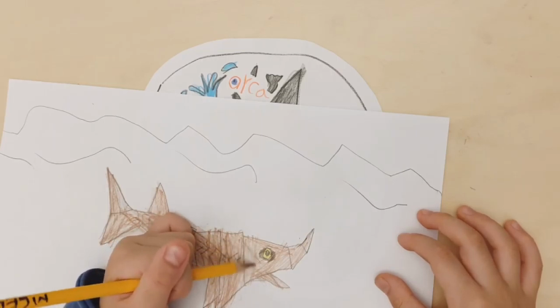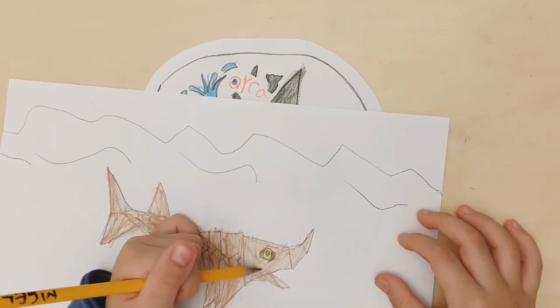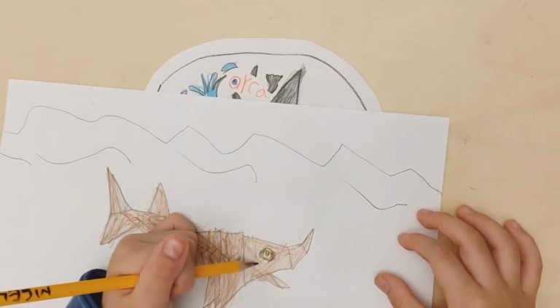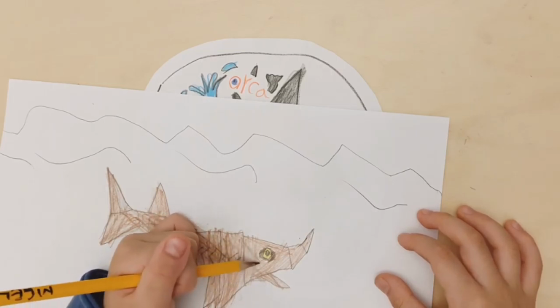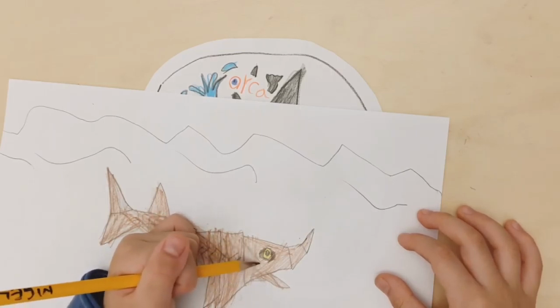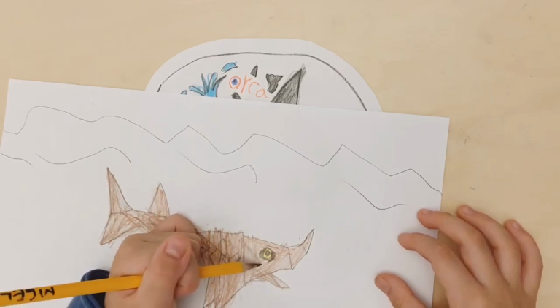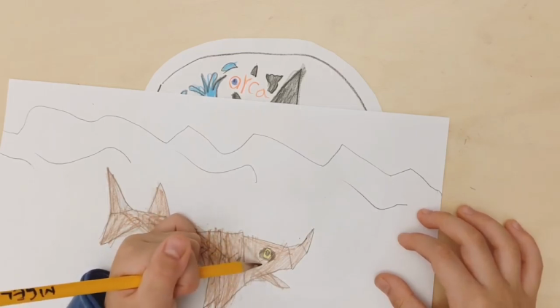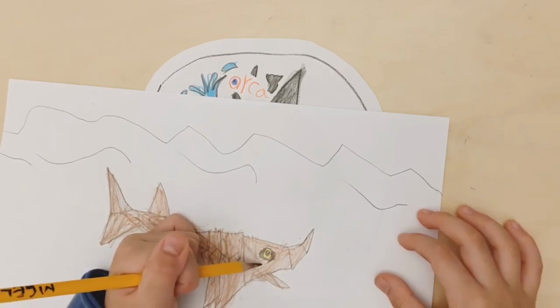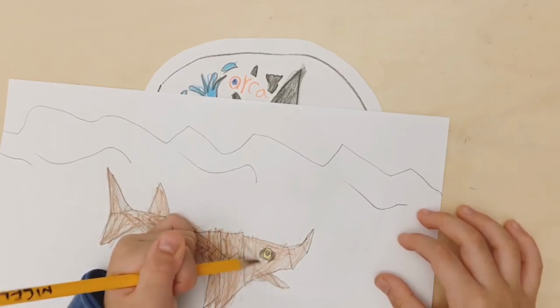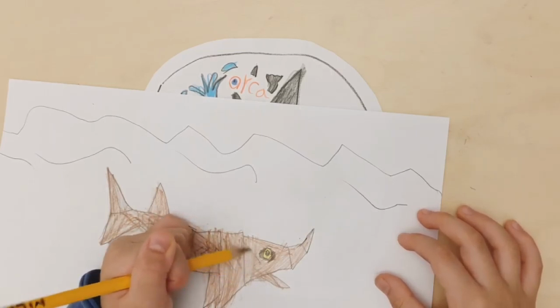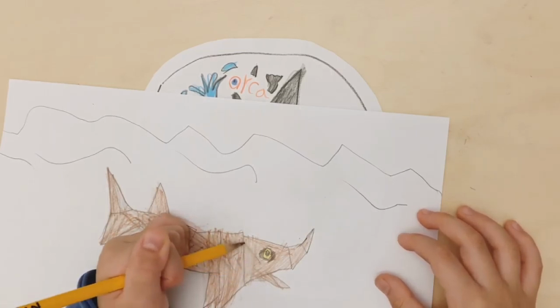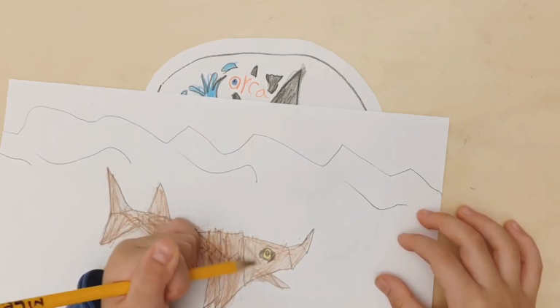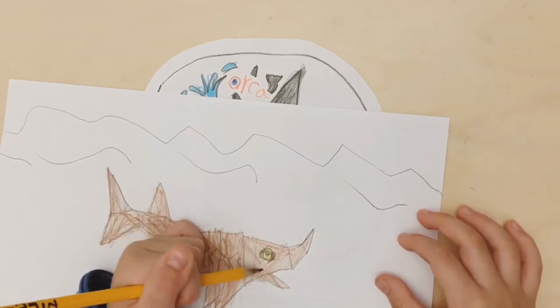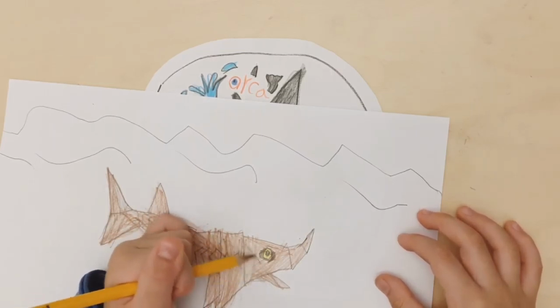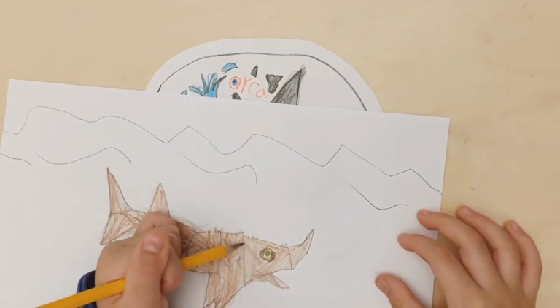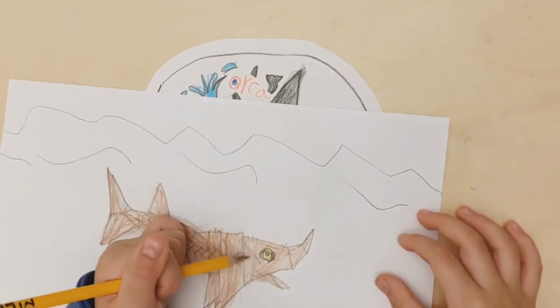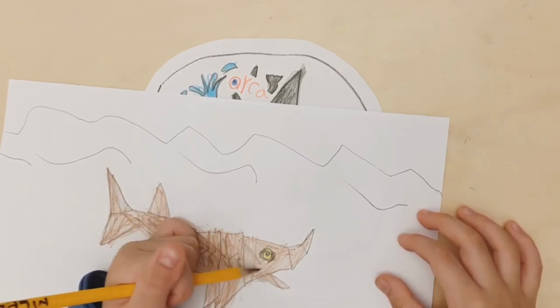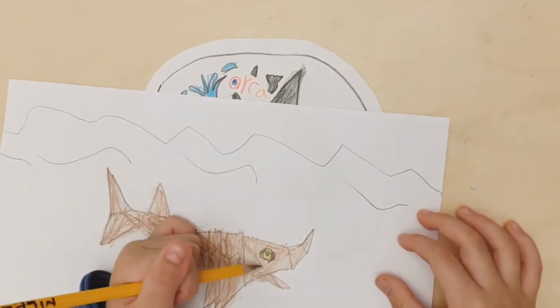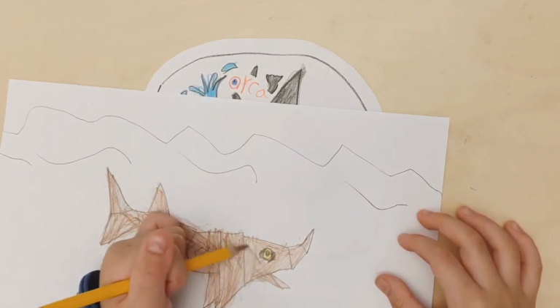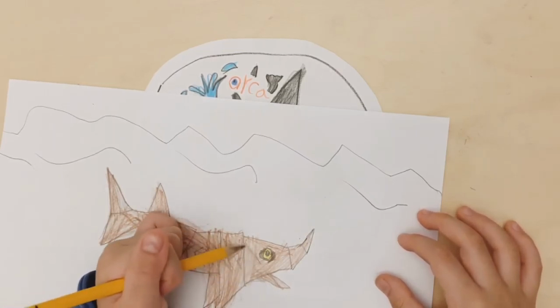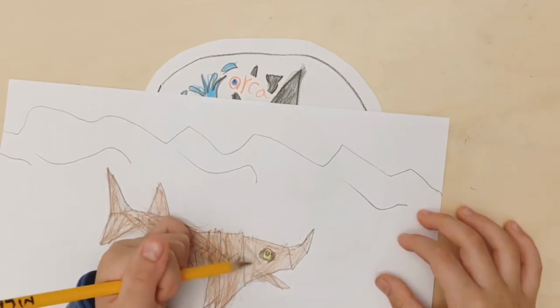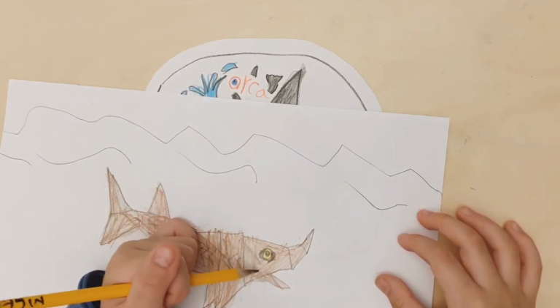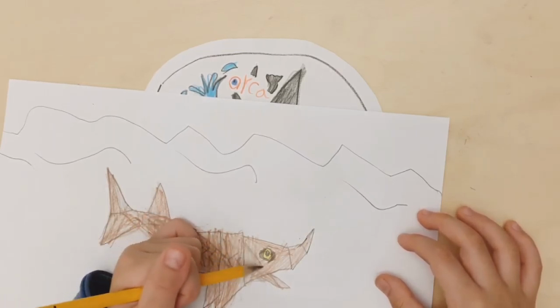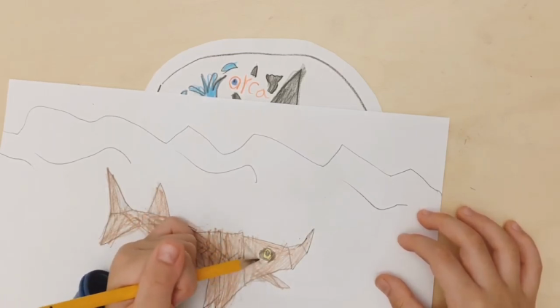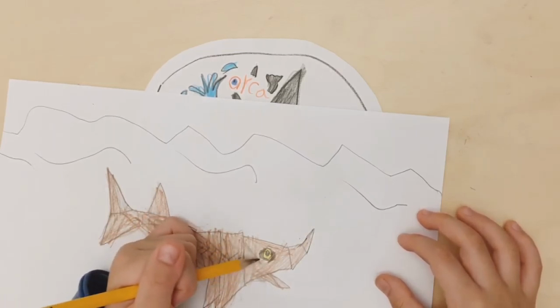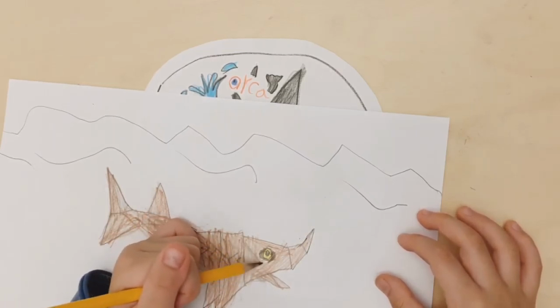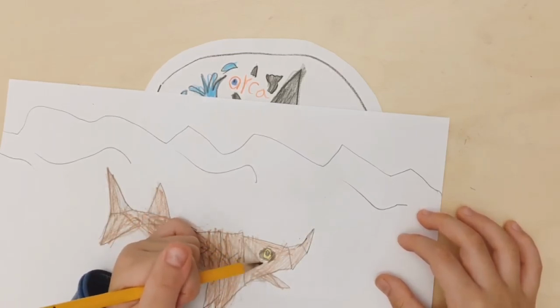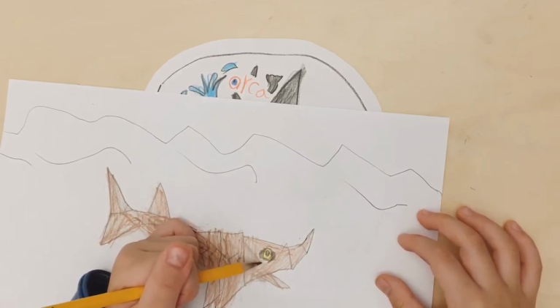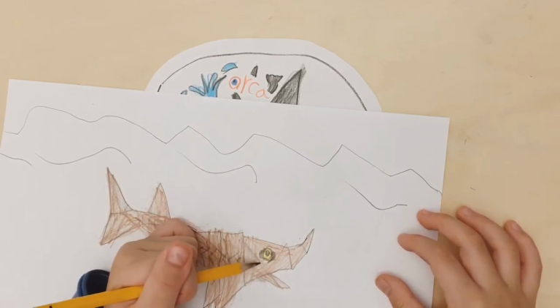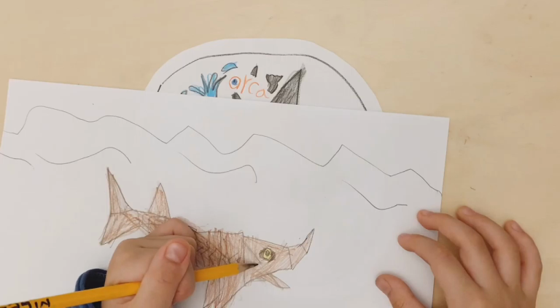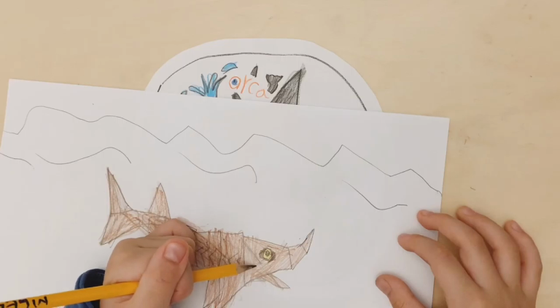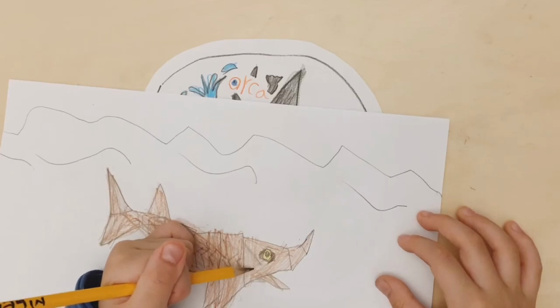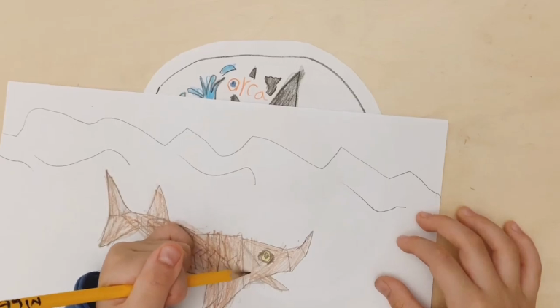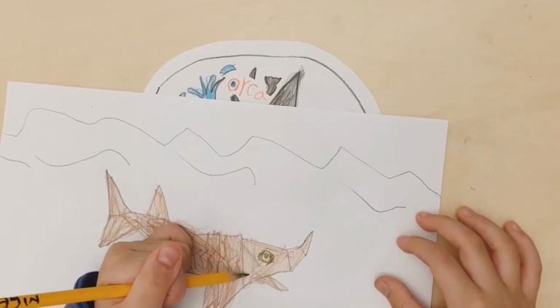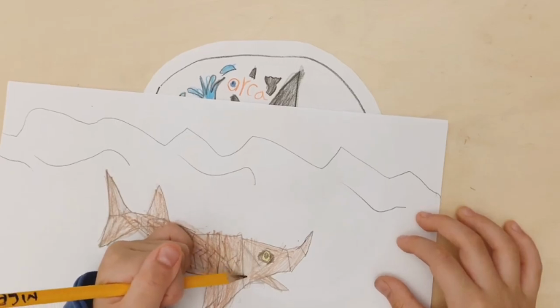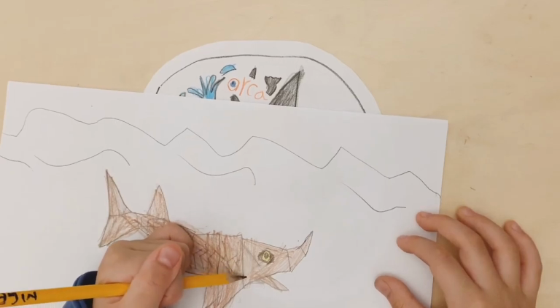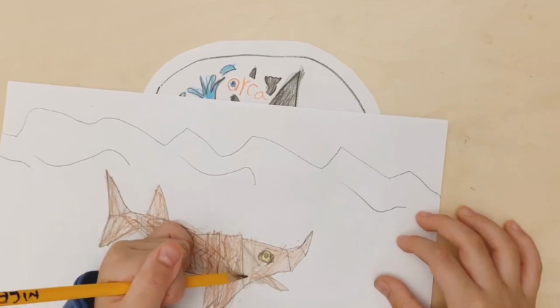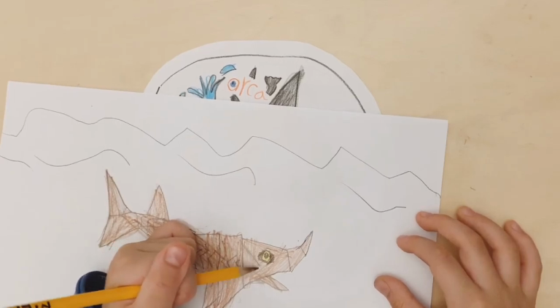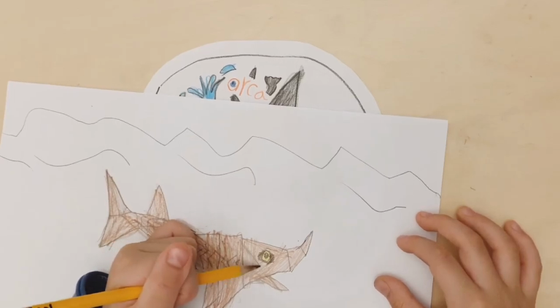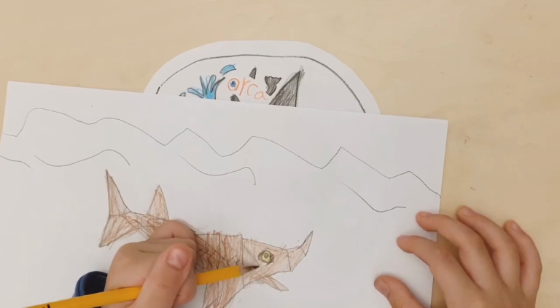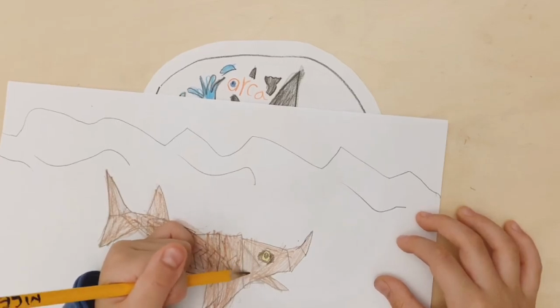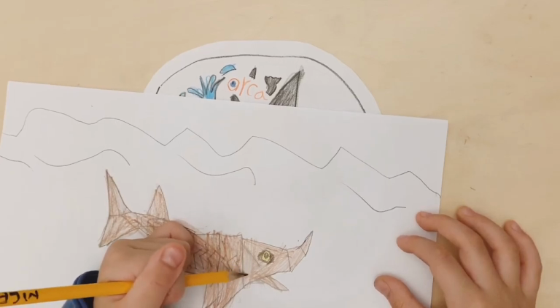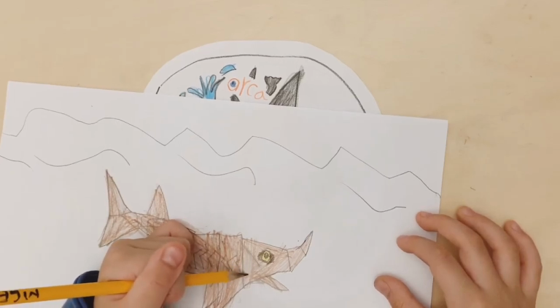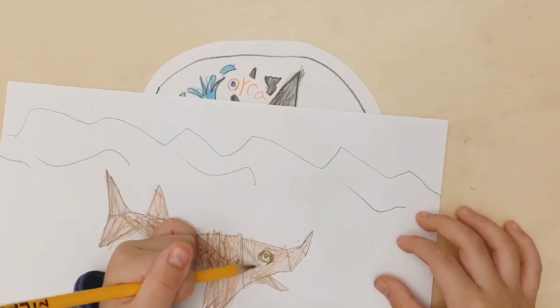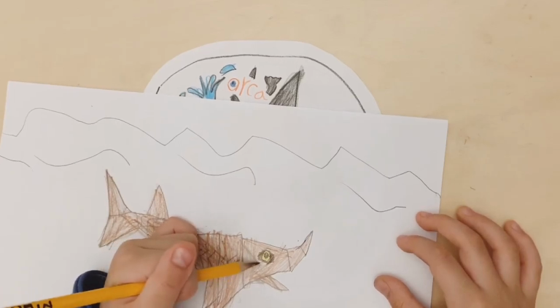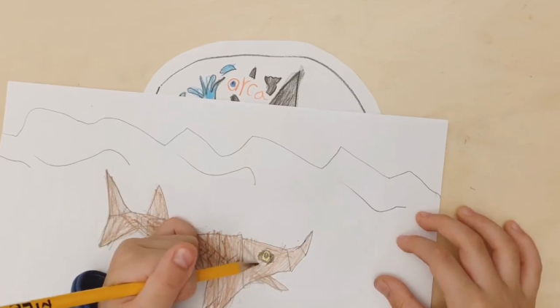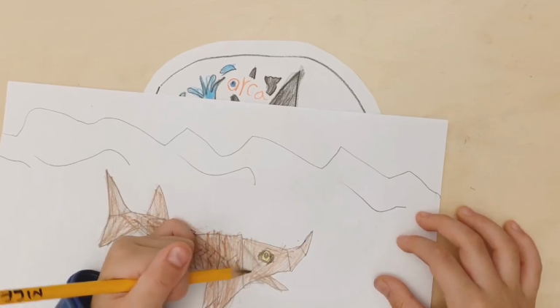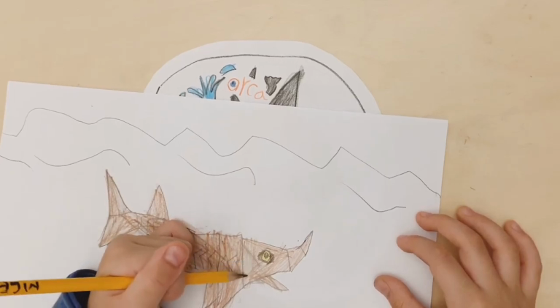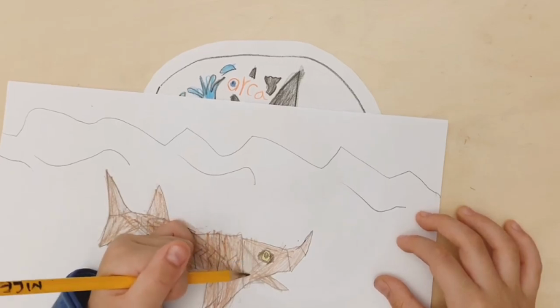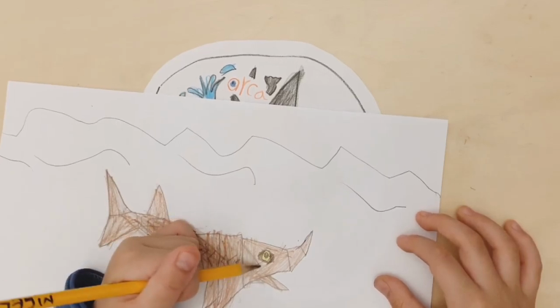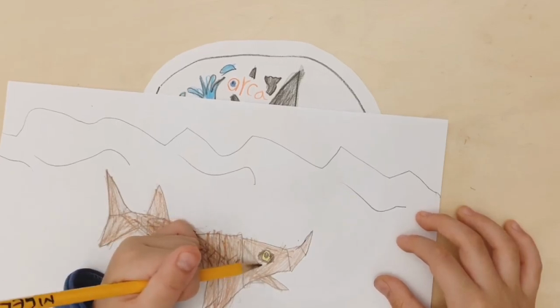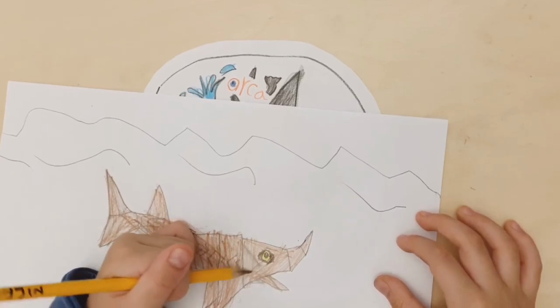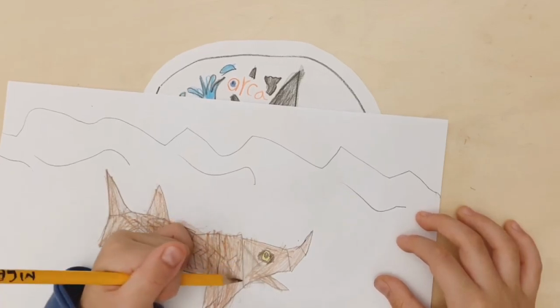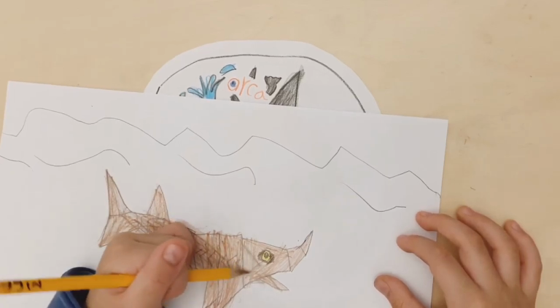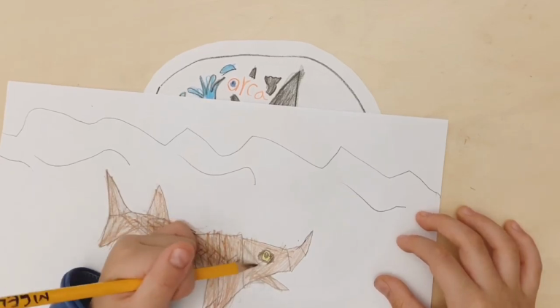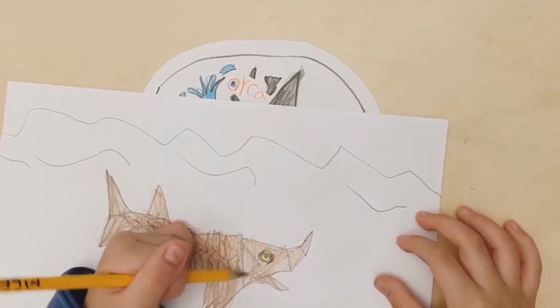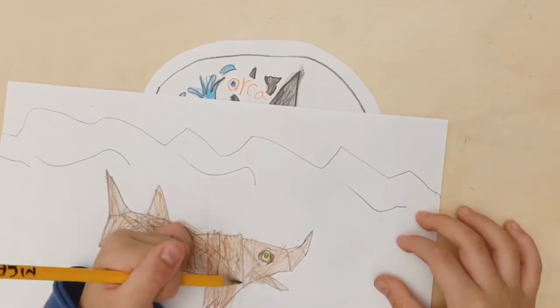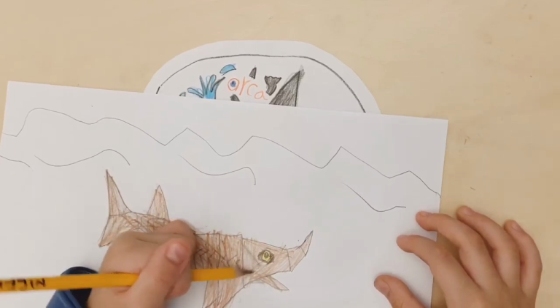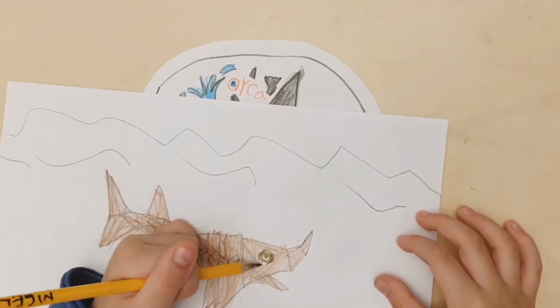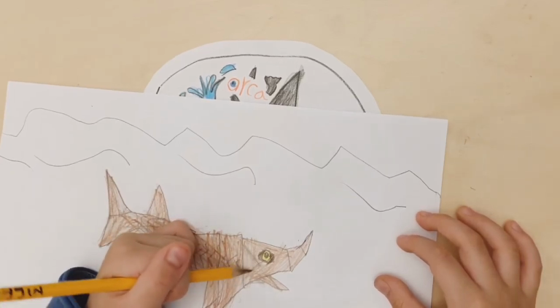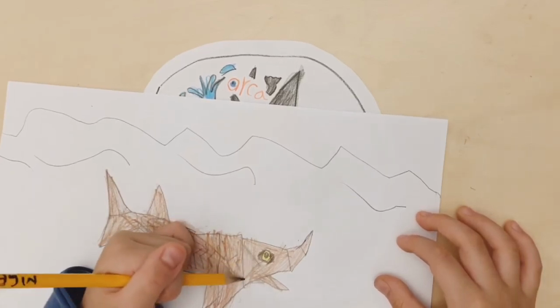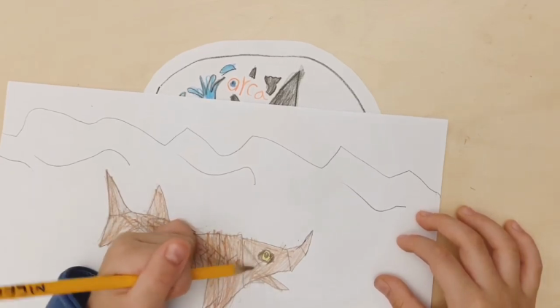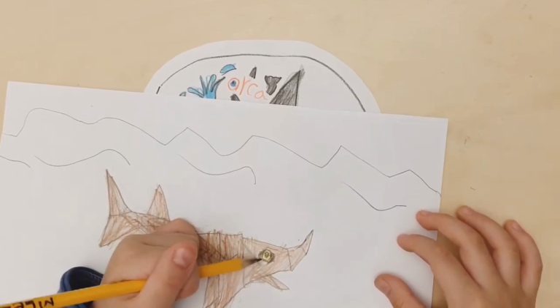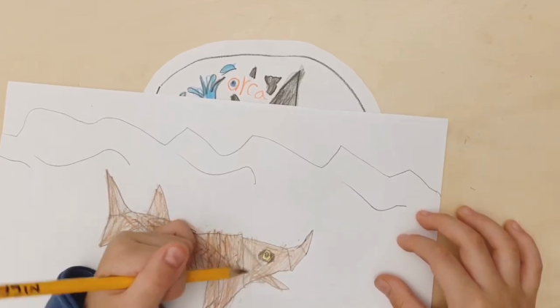That's all — that's the sturgeon. Bye bye, see you next time, bye bye!